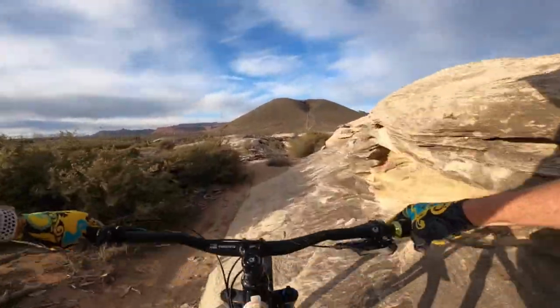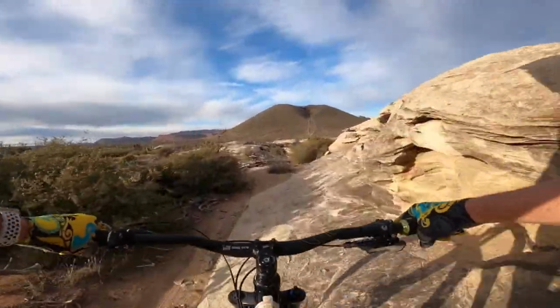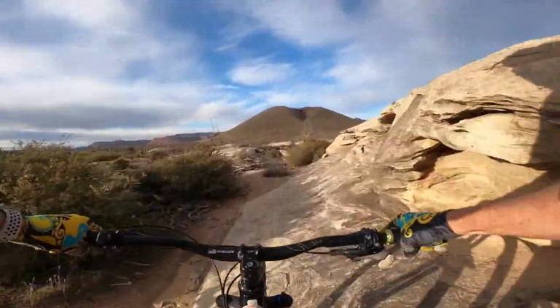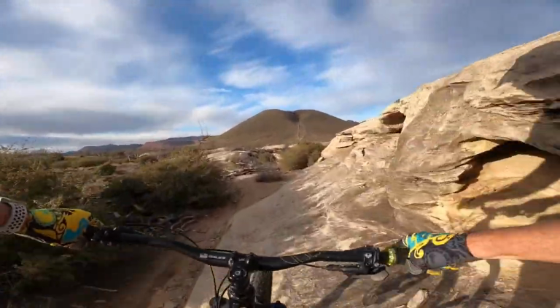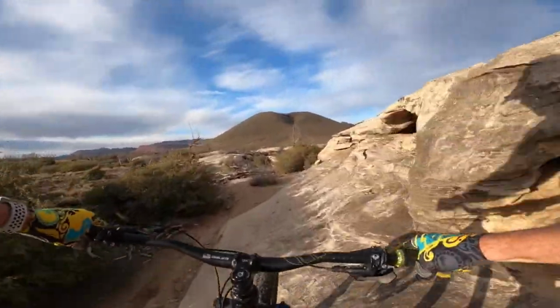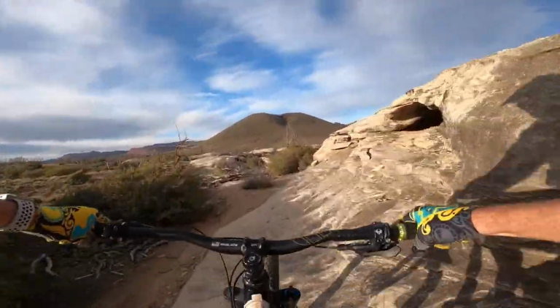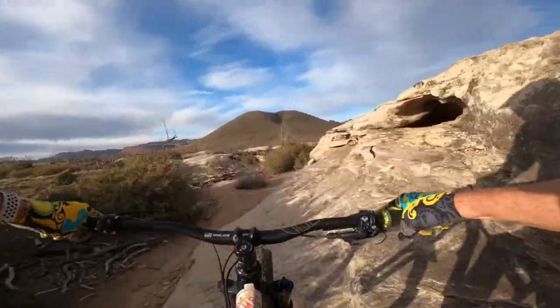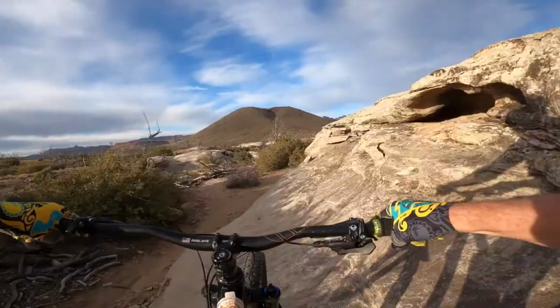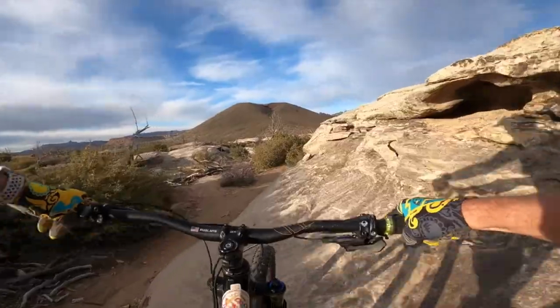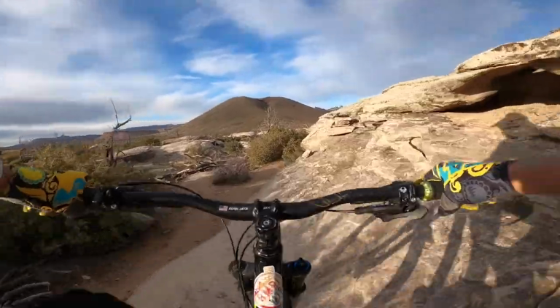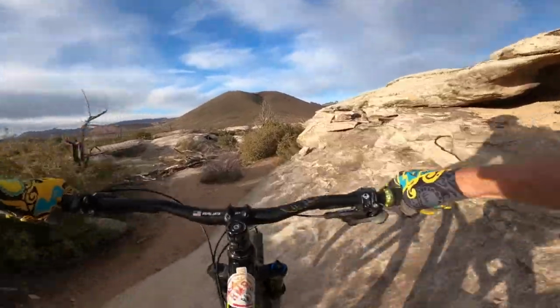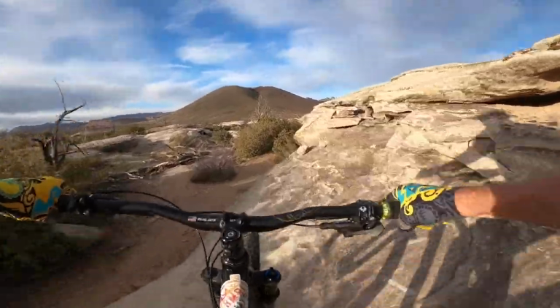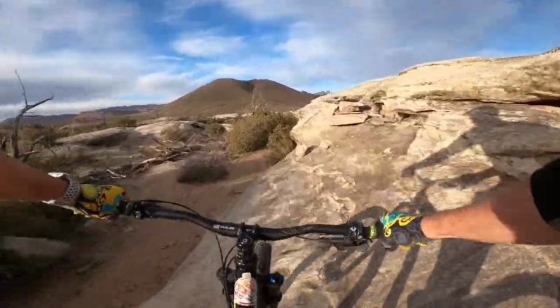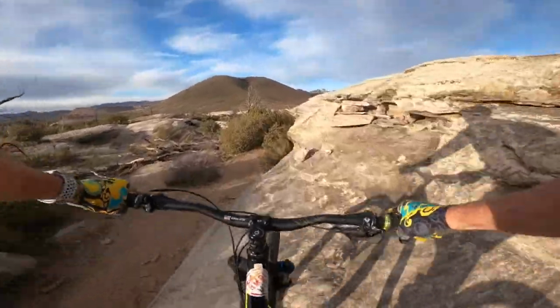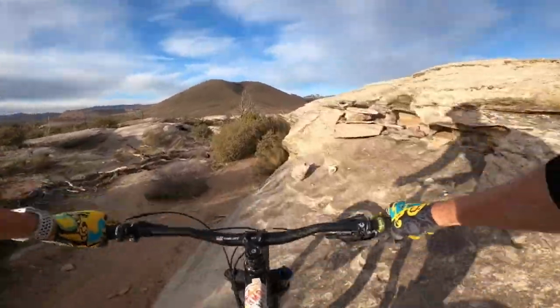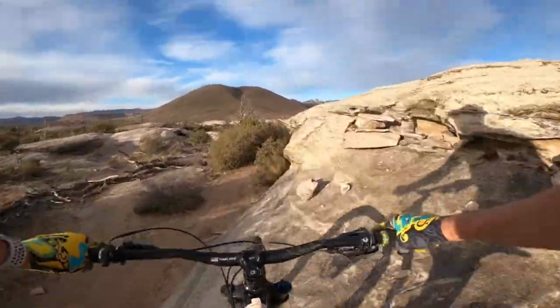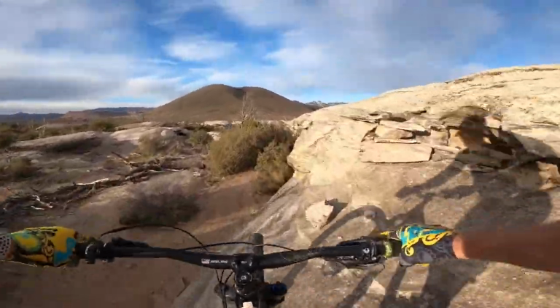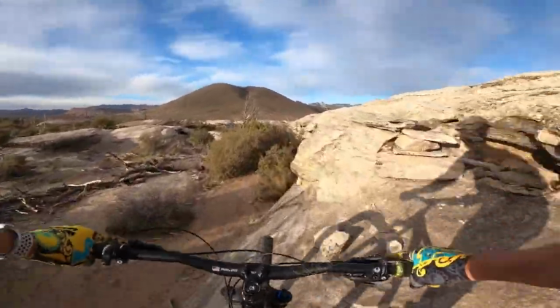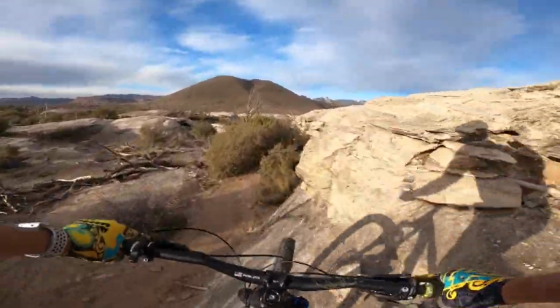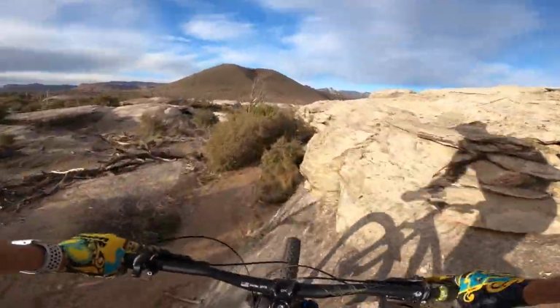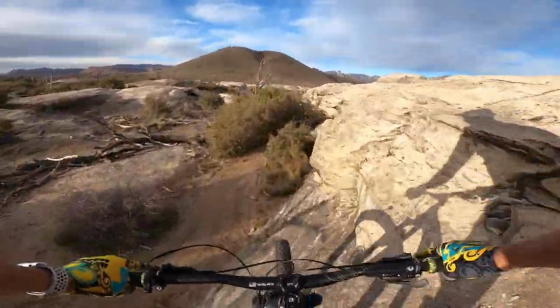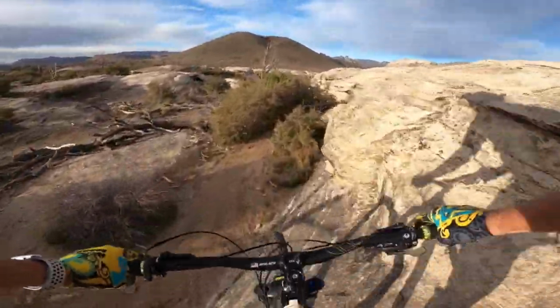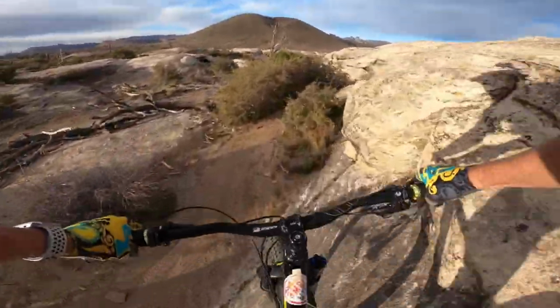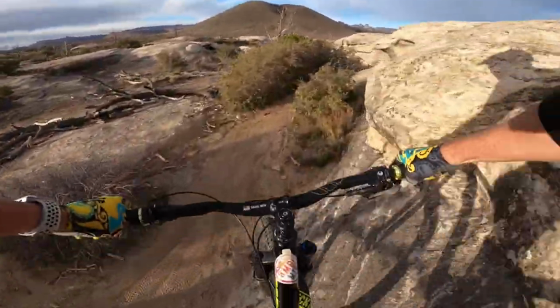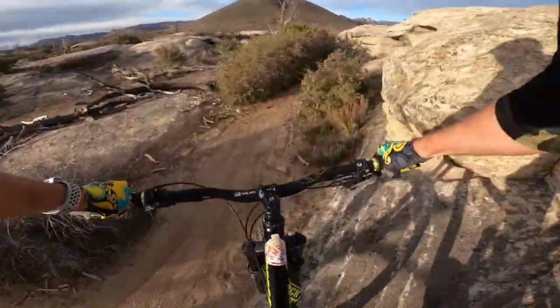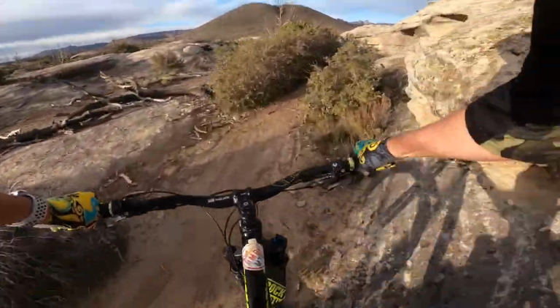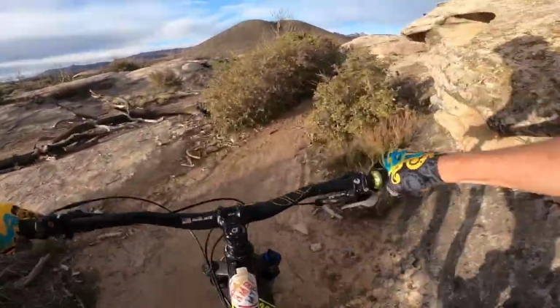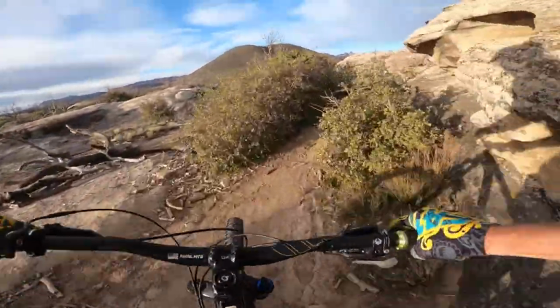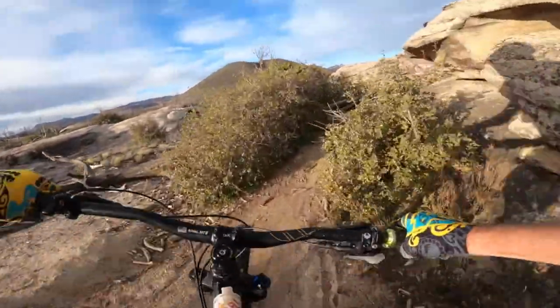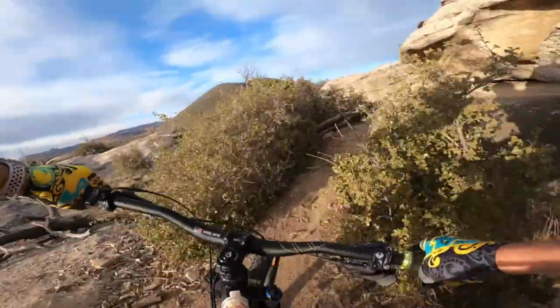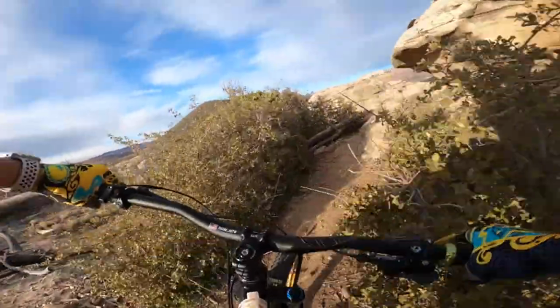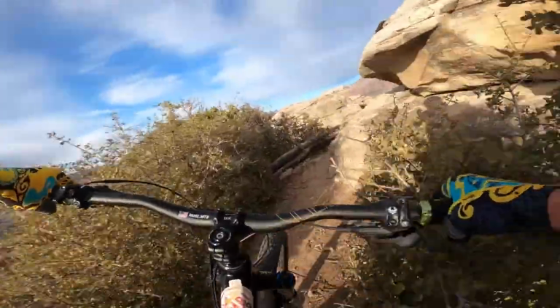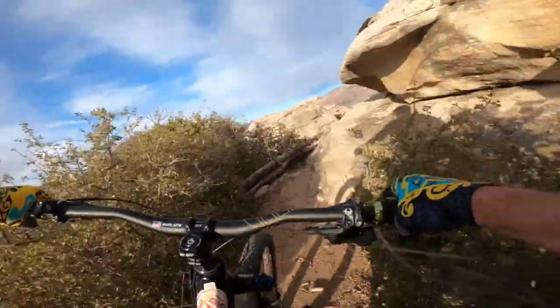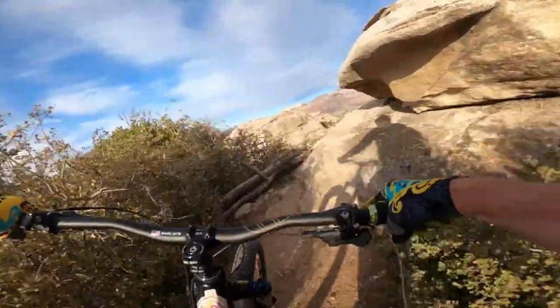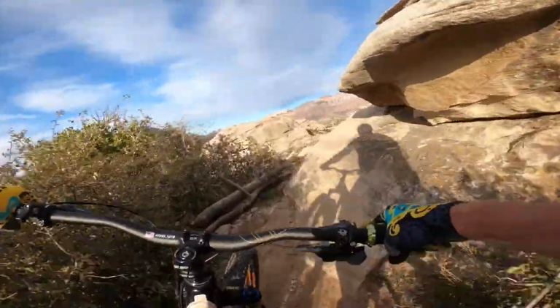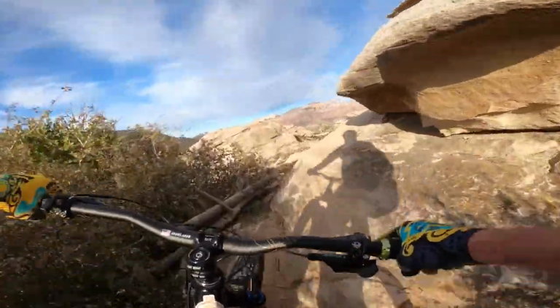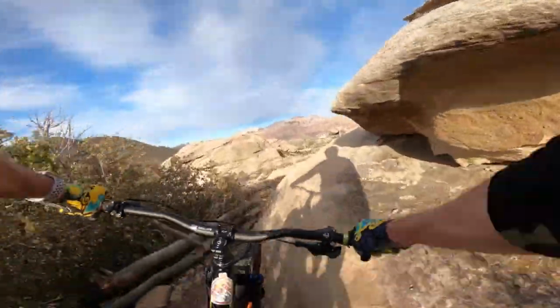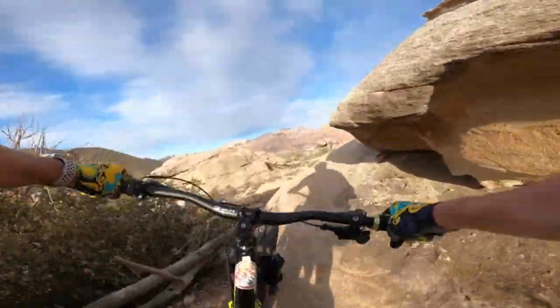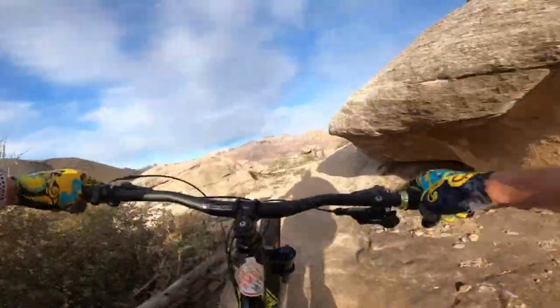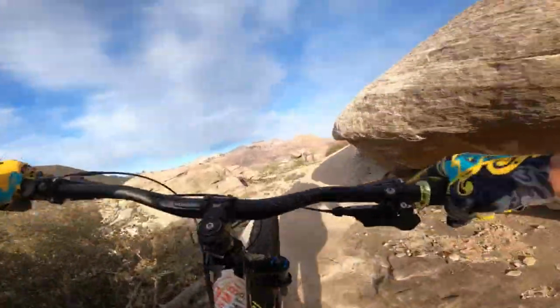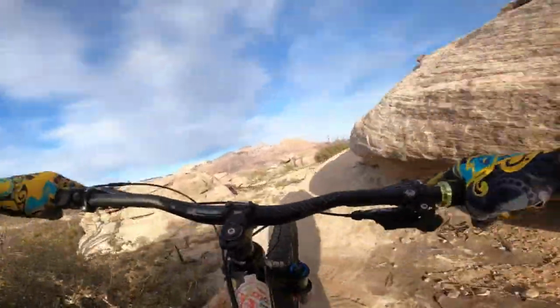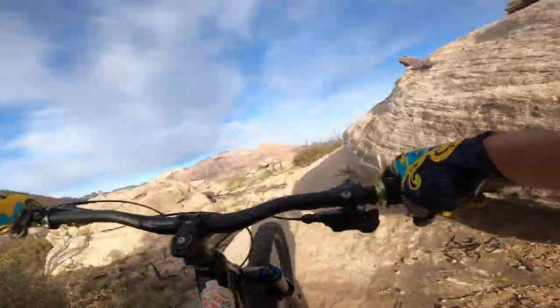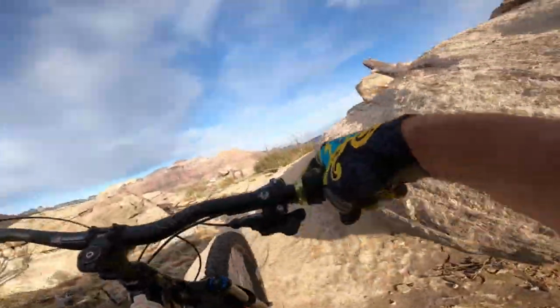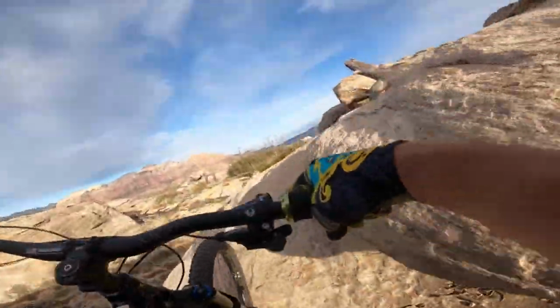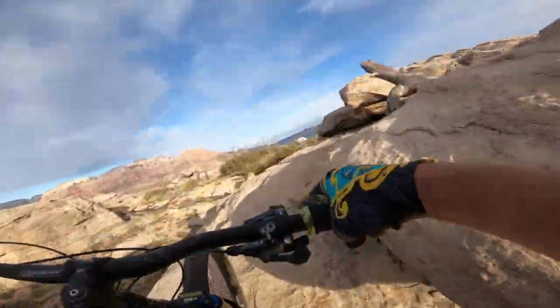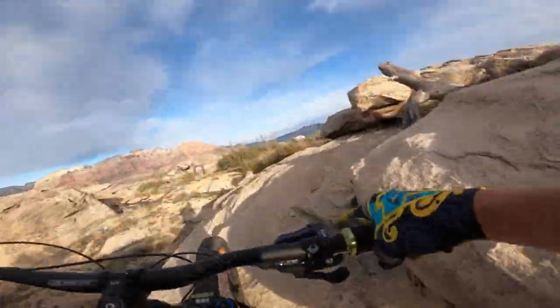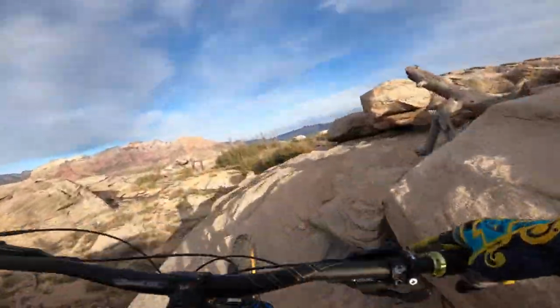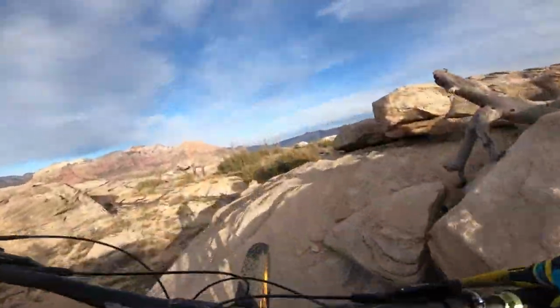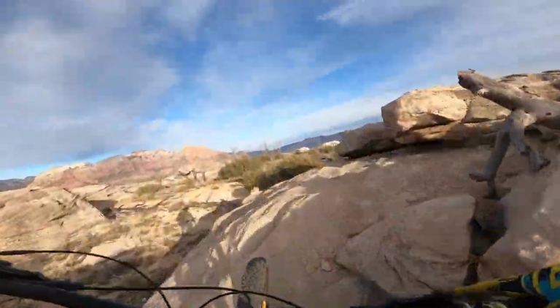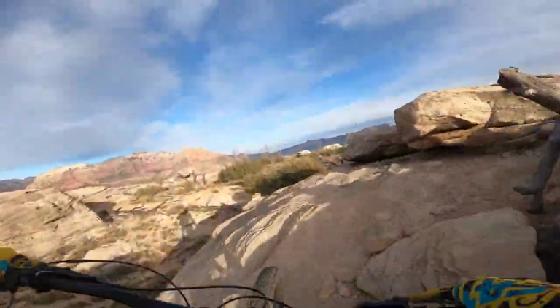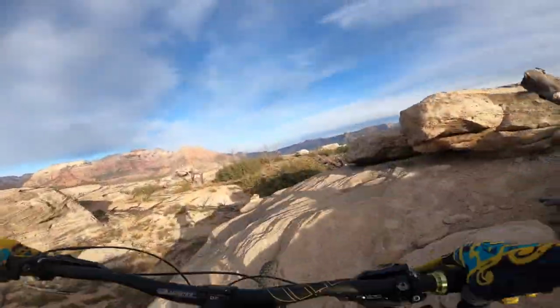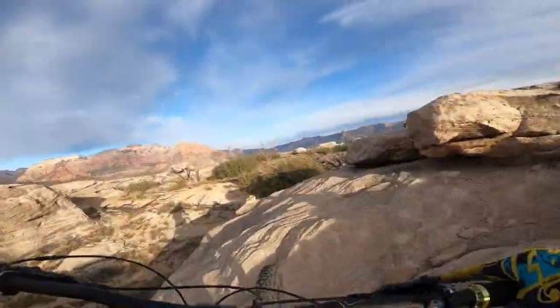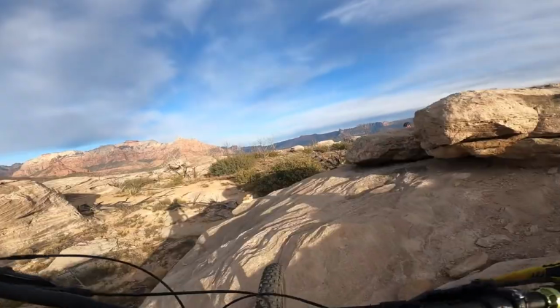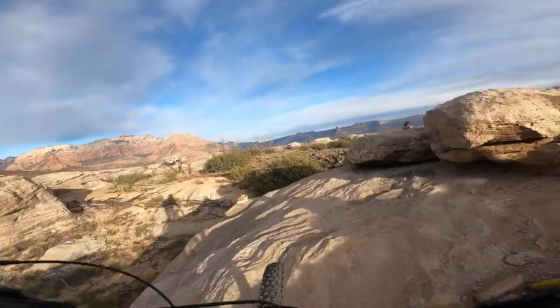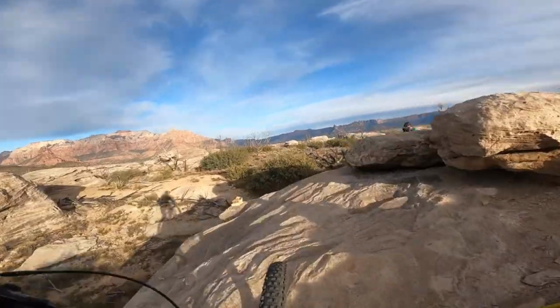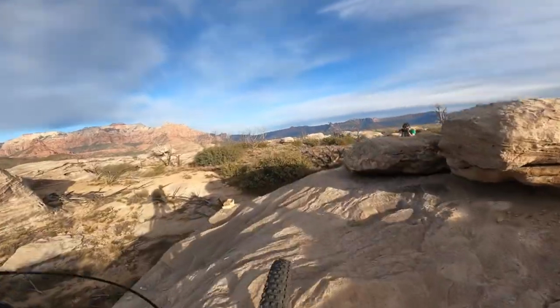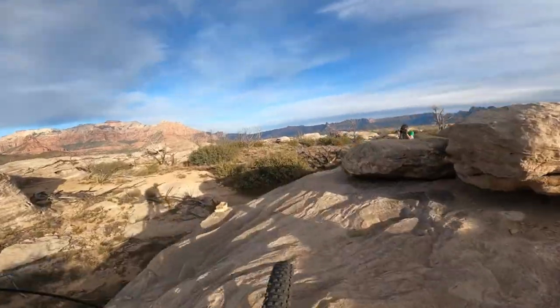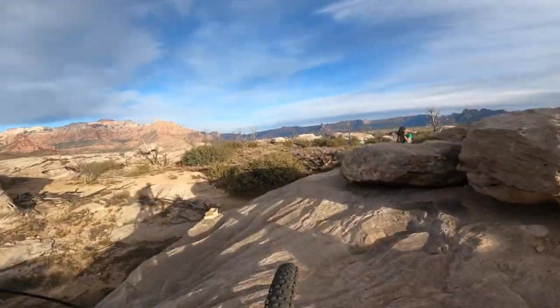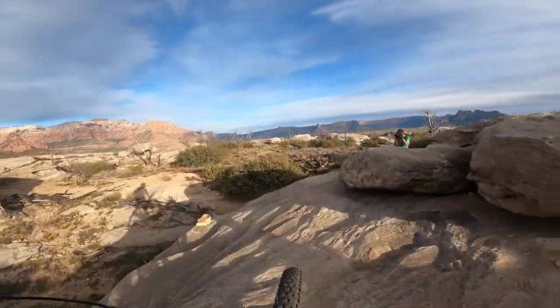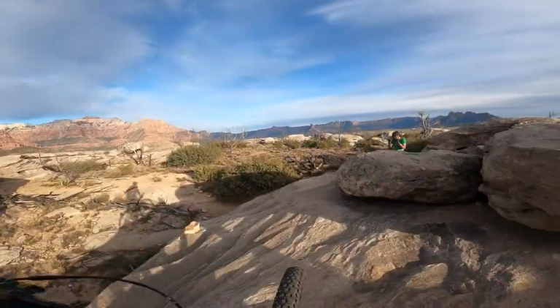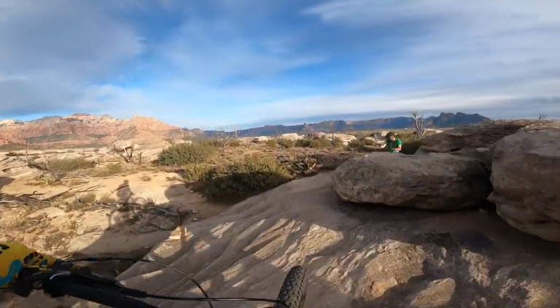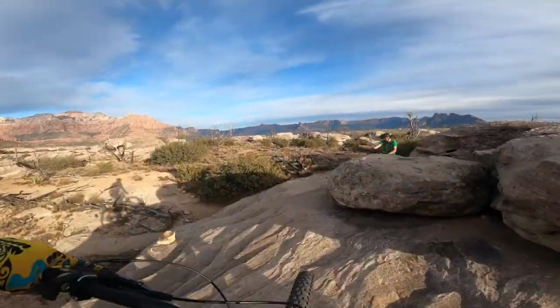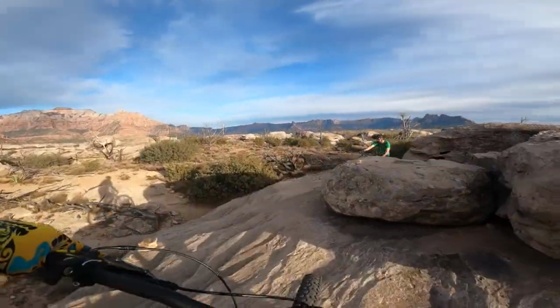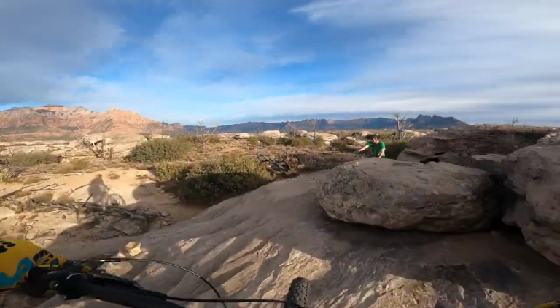One of the cool things about the rock on this trail is it's very grippy, even on these big side cambers.